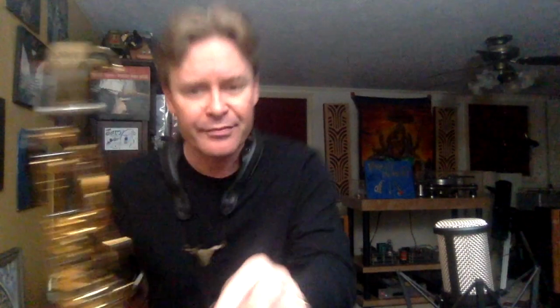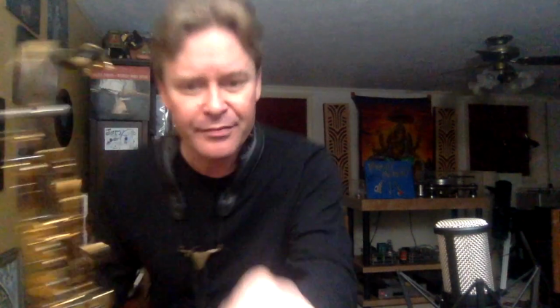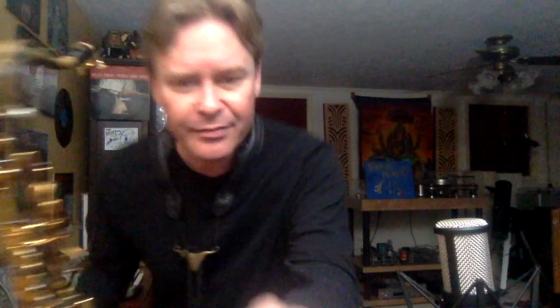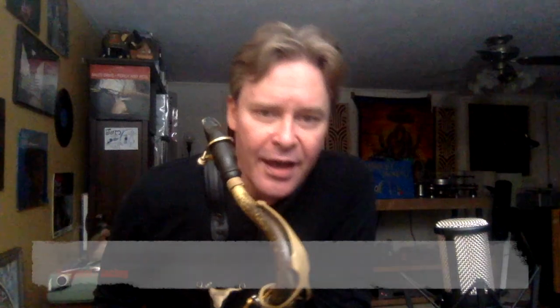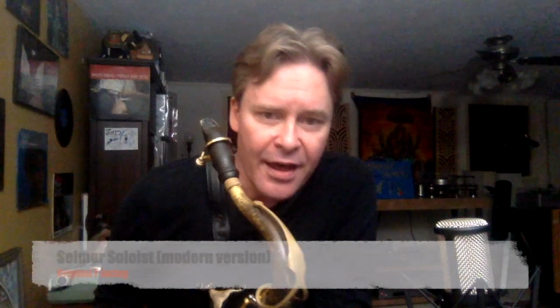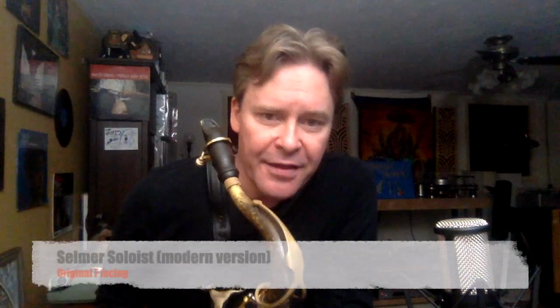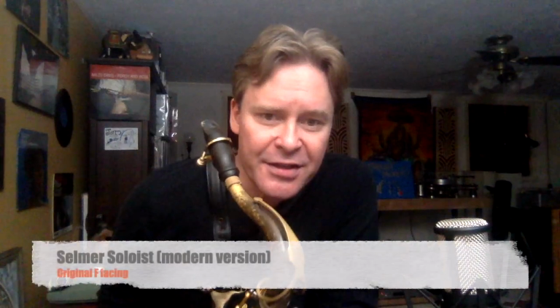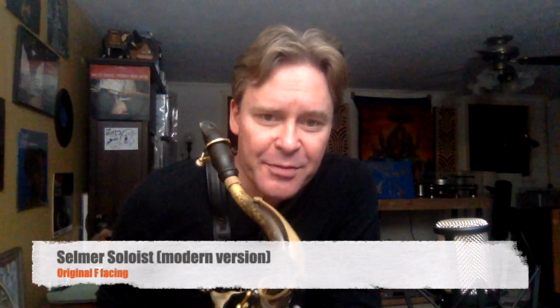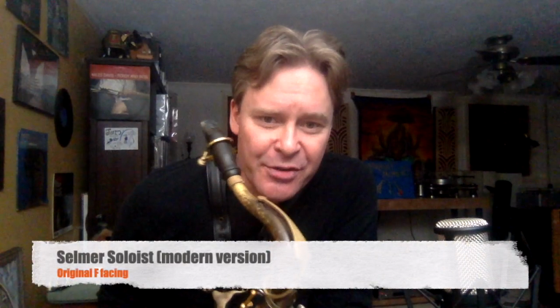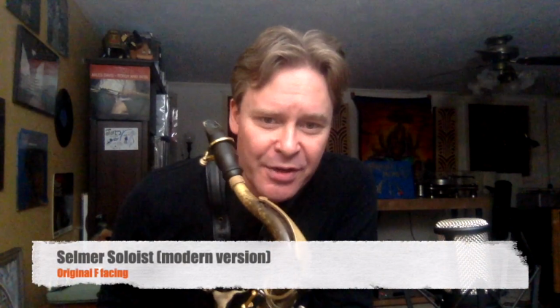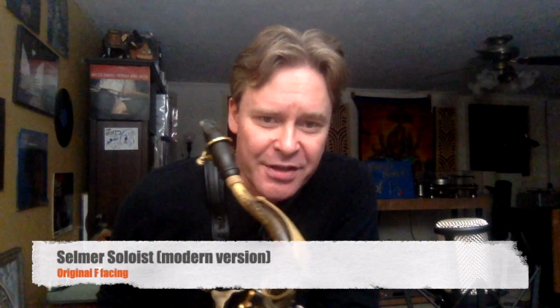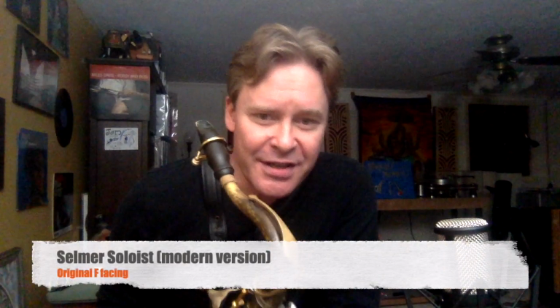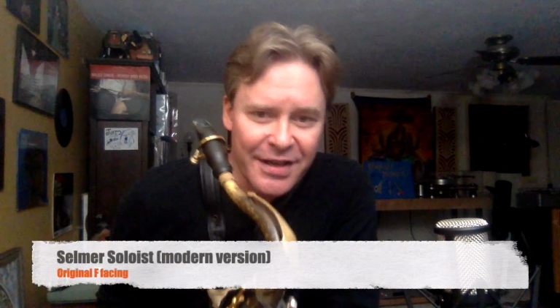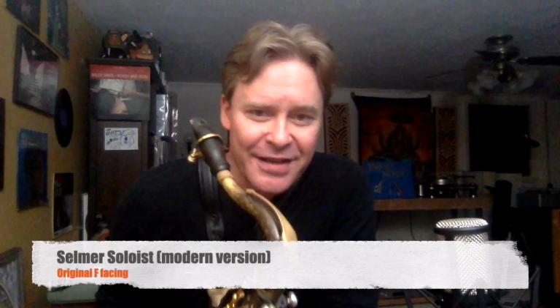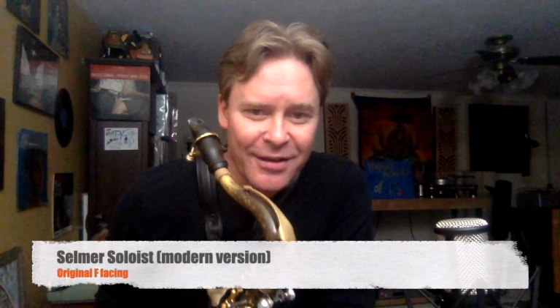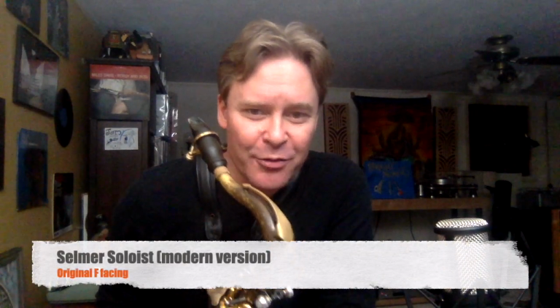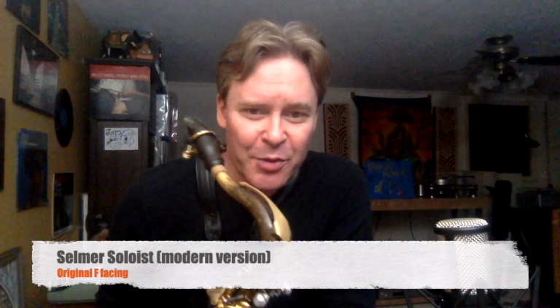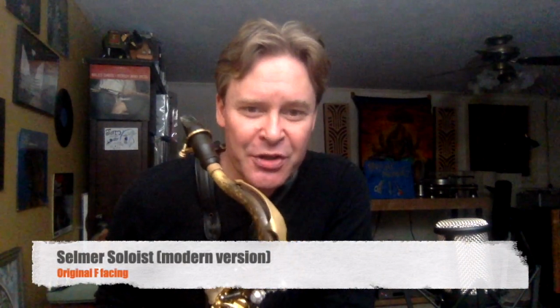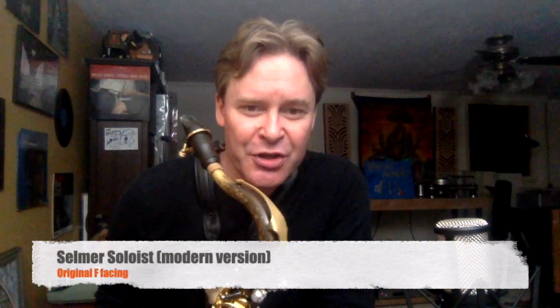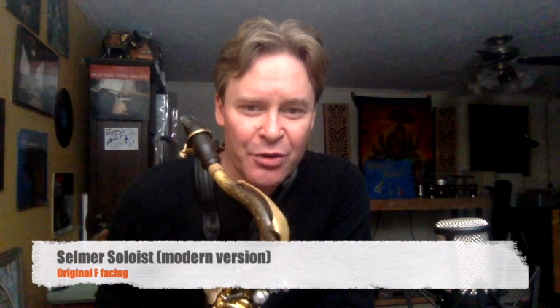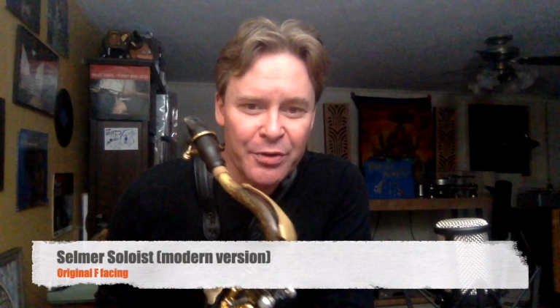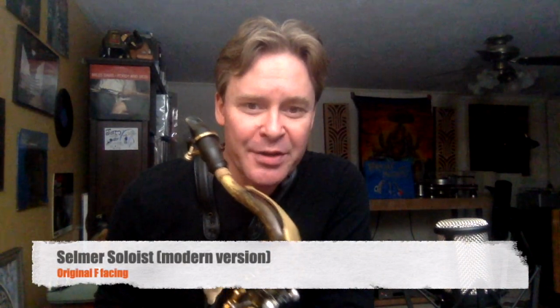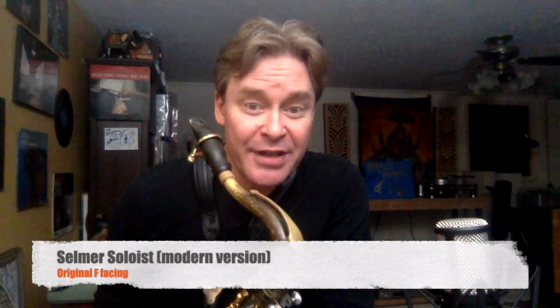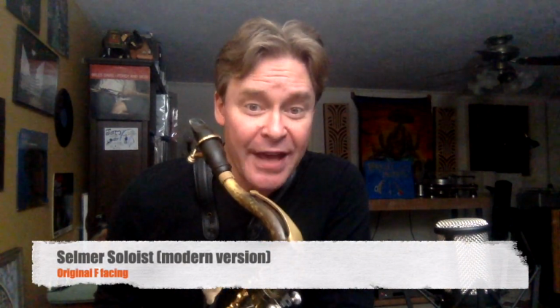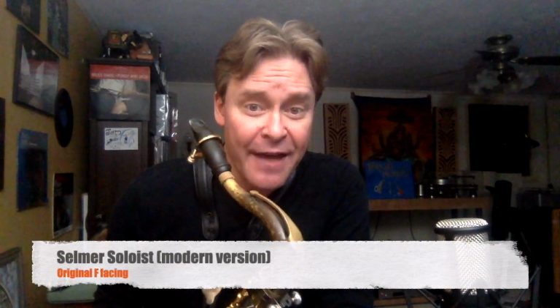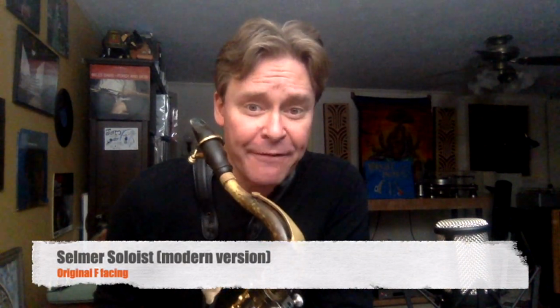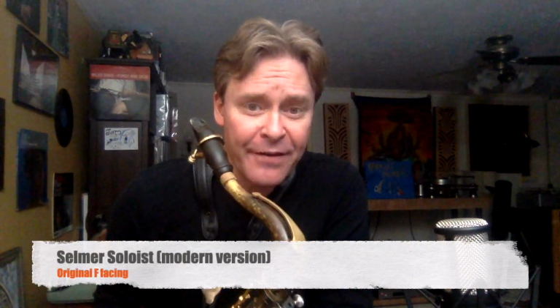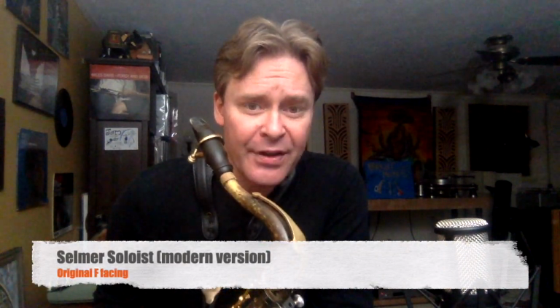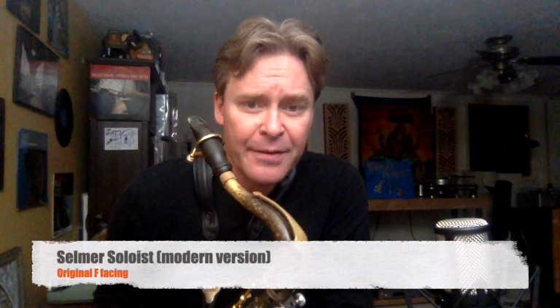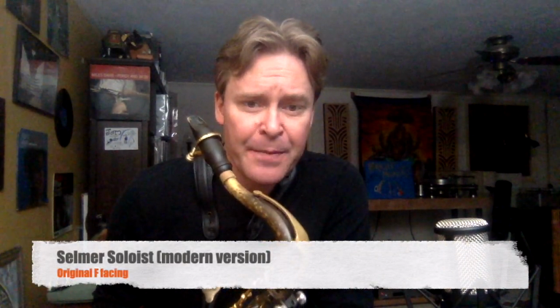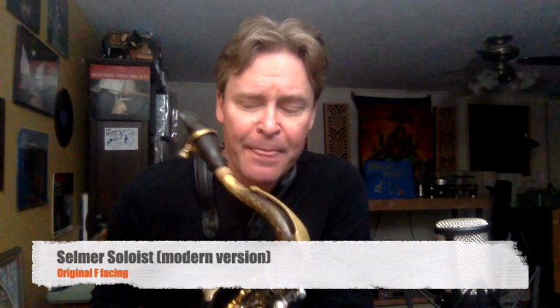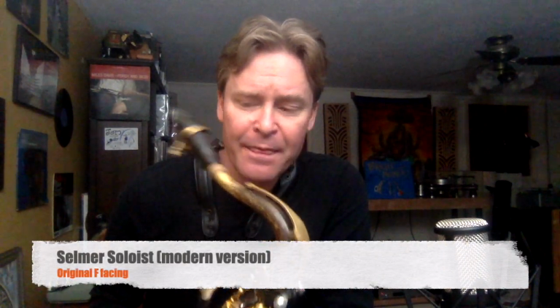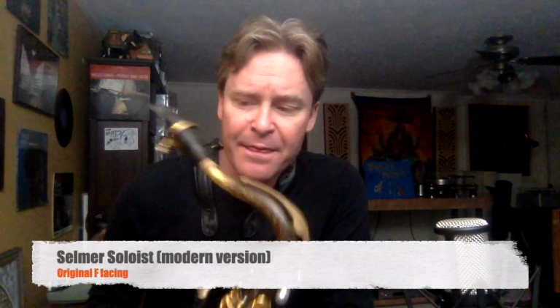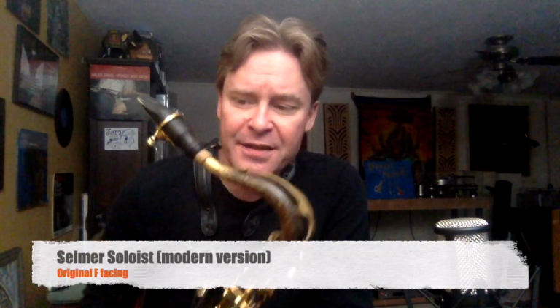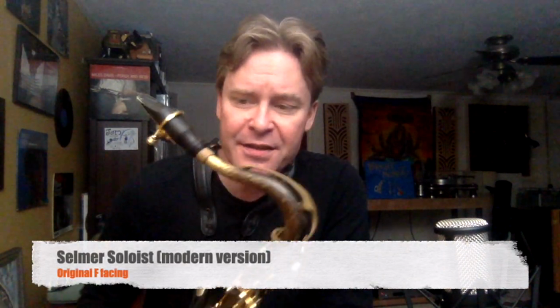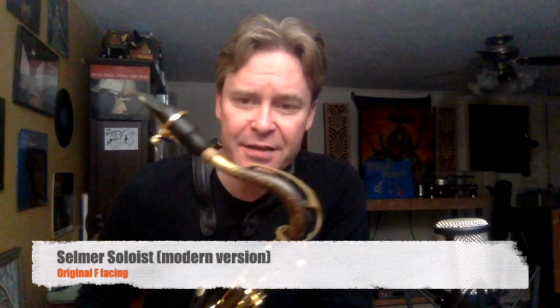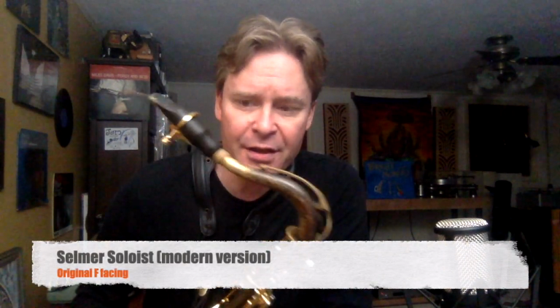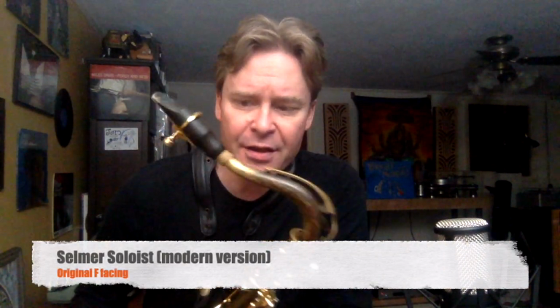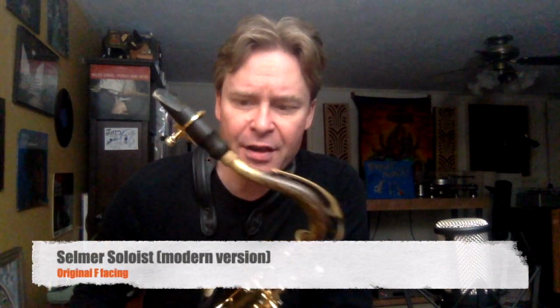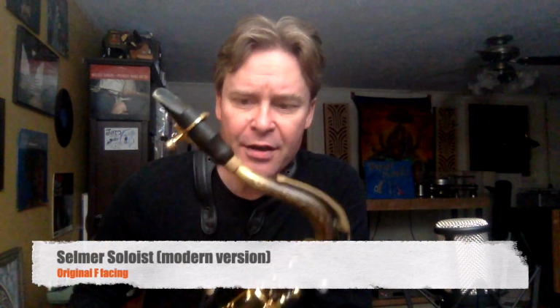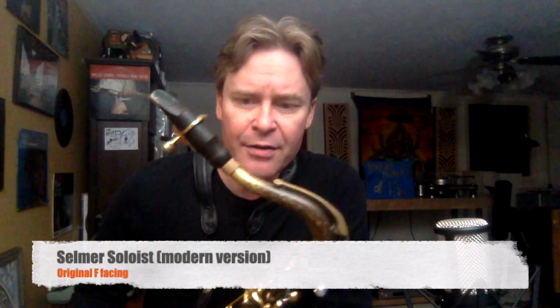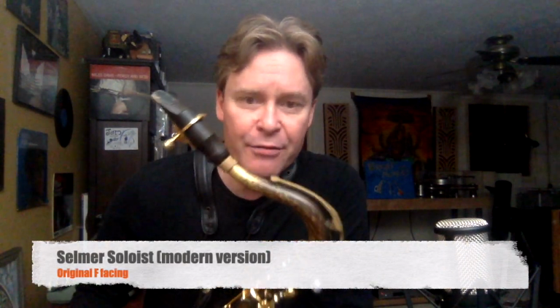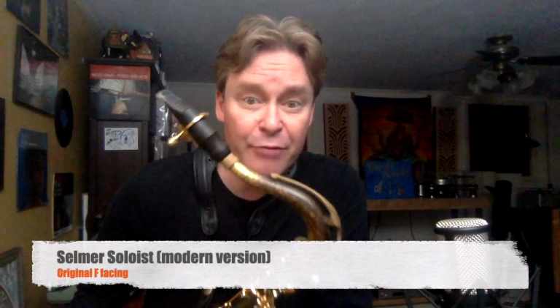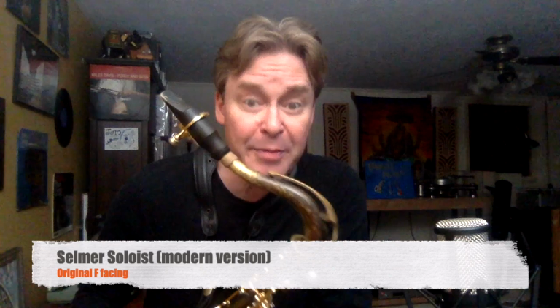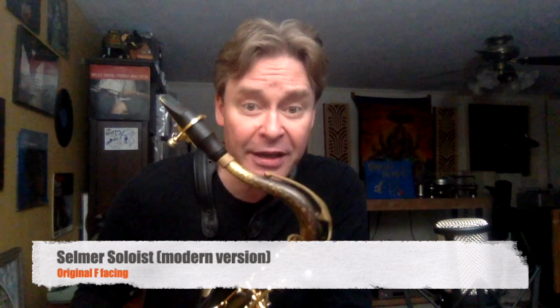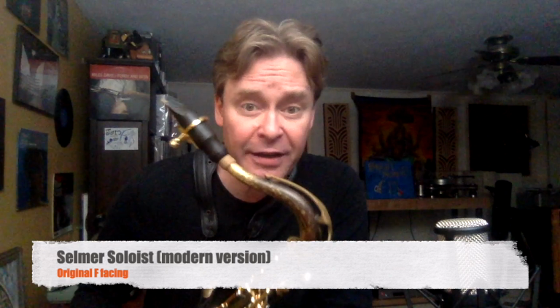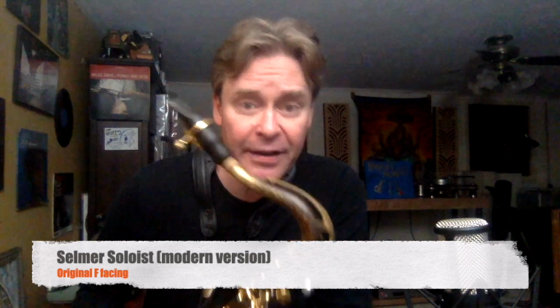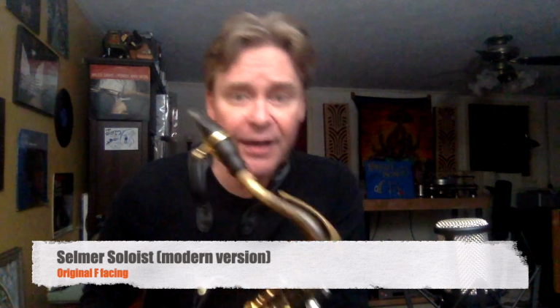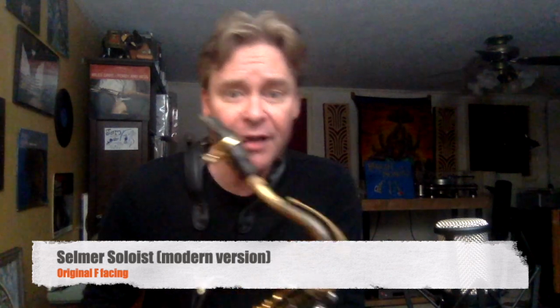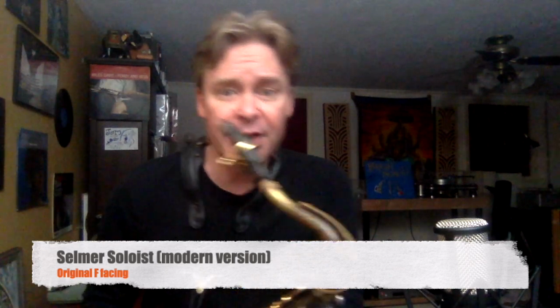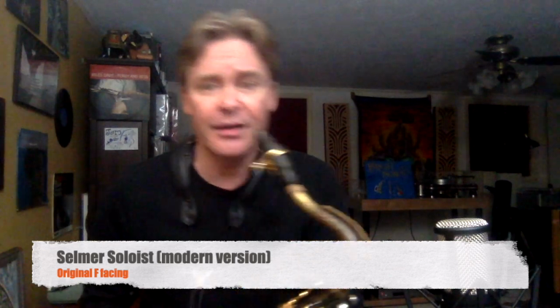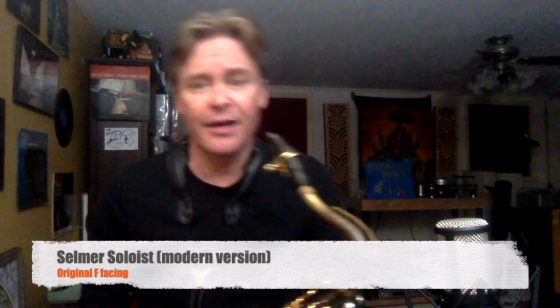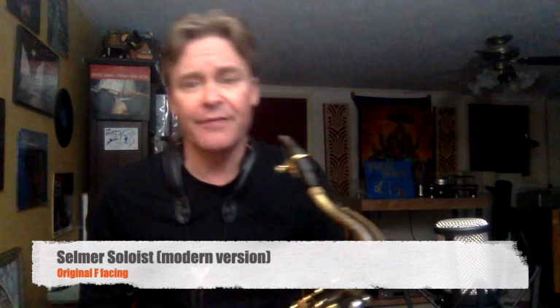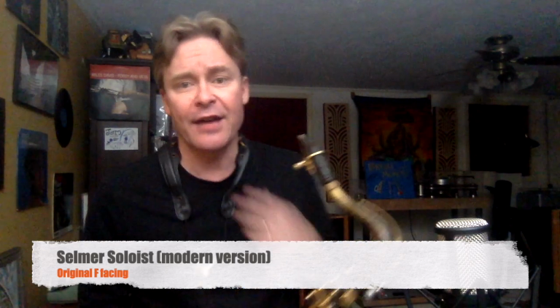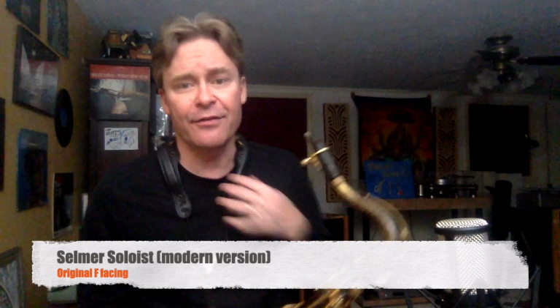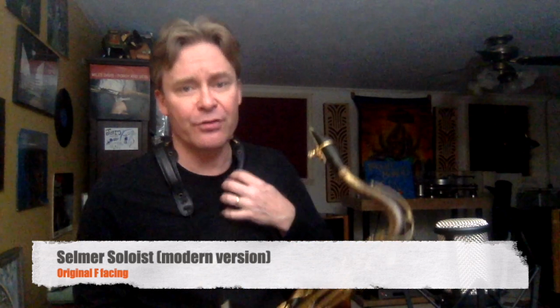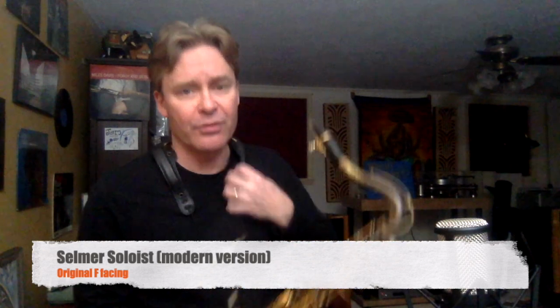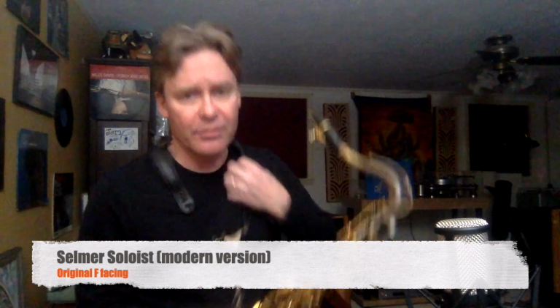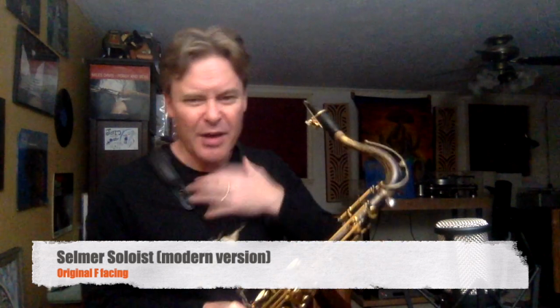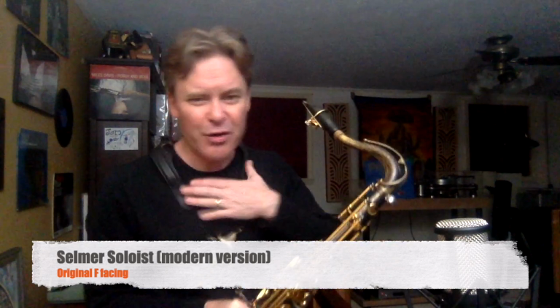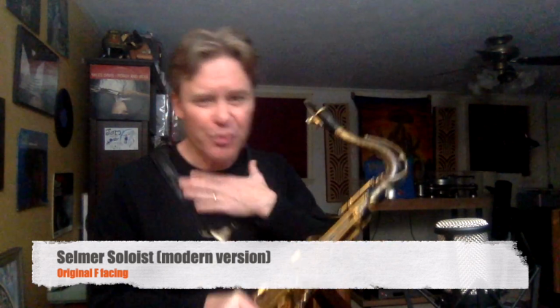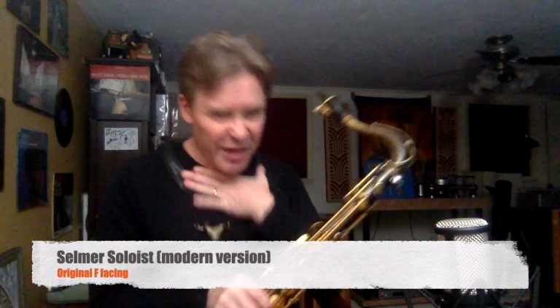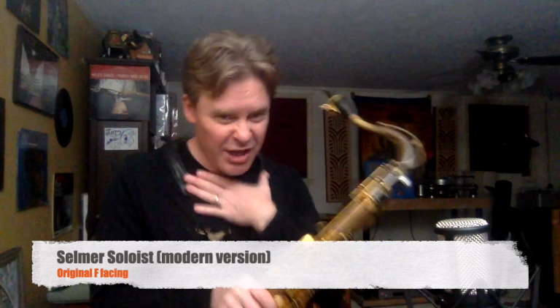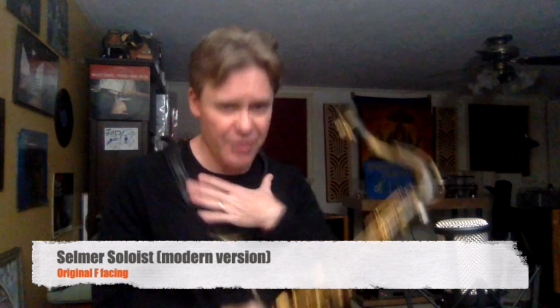This is my trusty Selmer Soloist F. This is the remake, and I've had it for about 20 years.